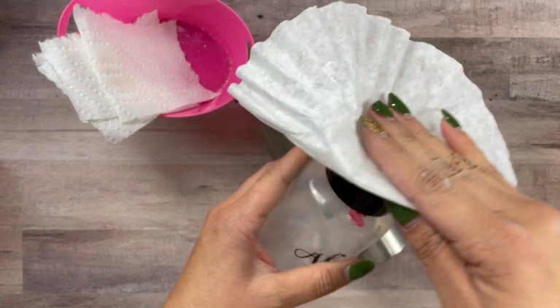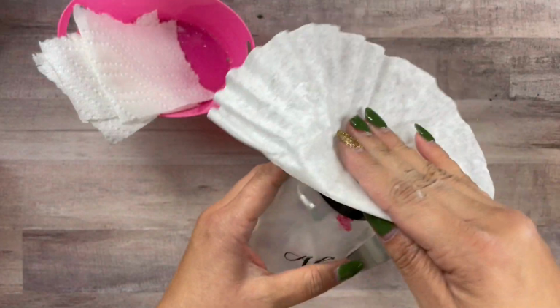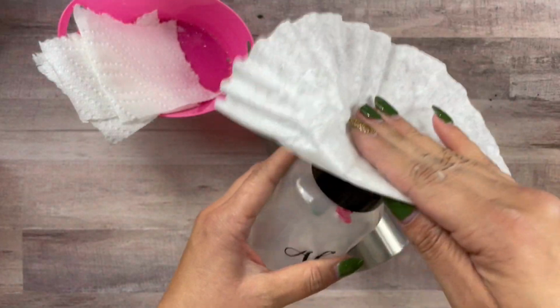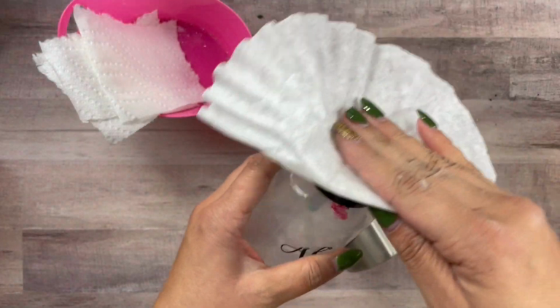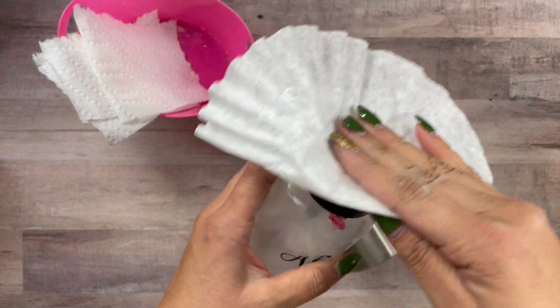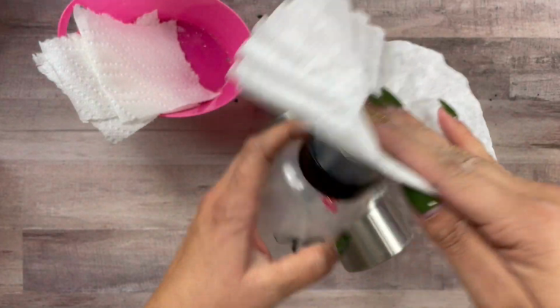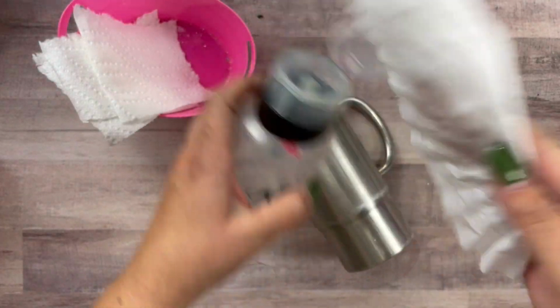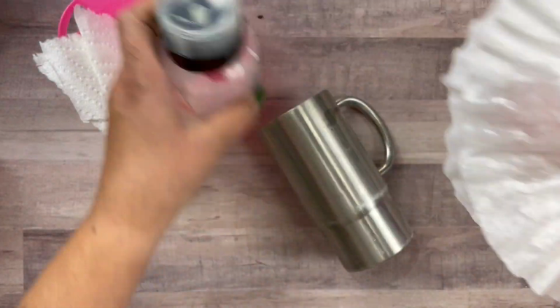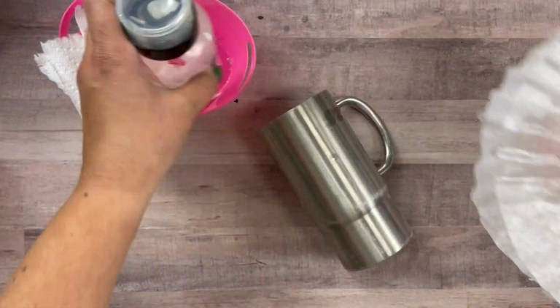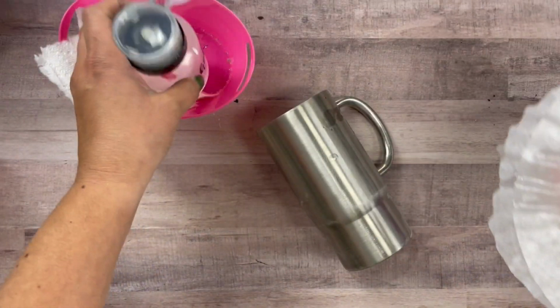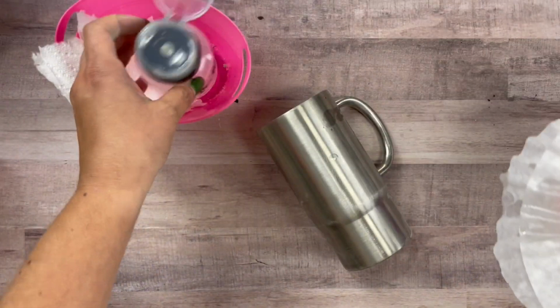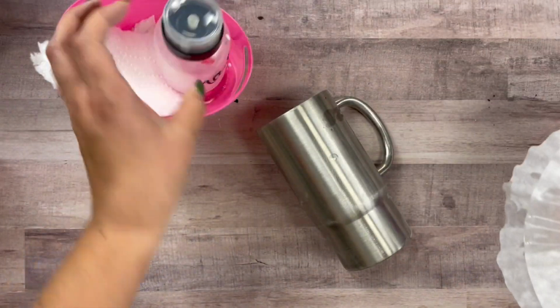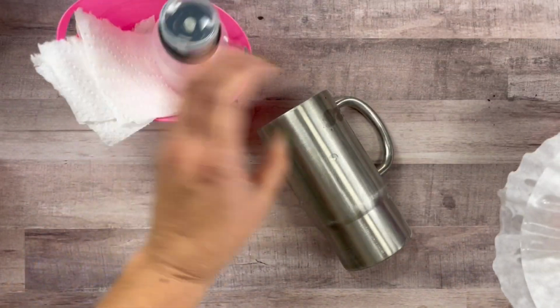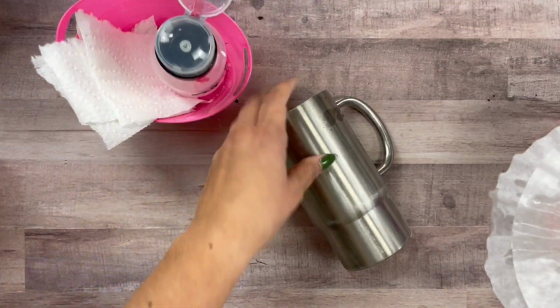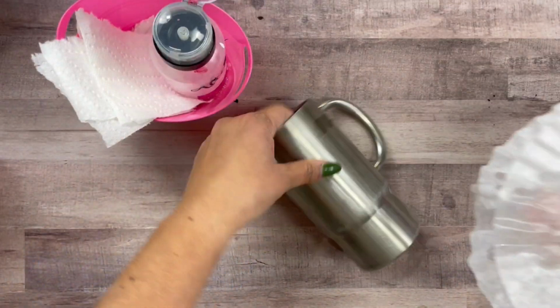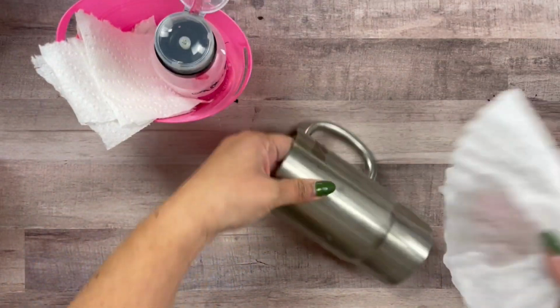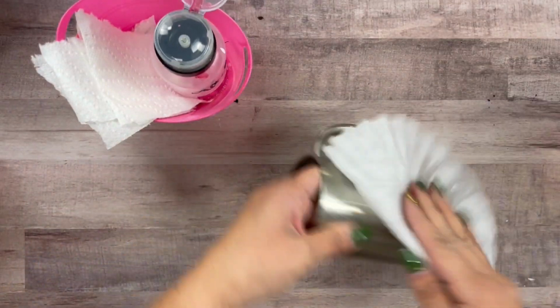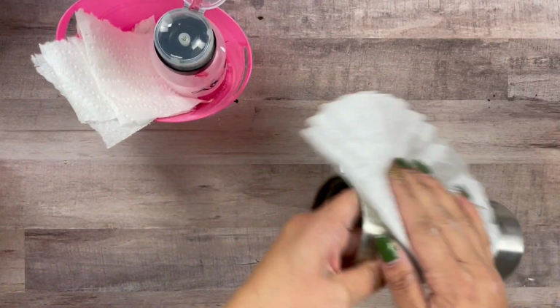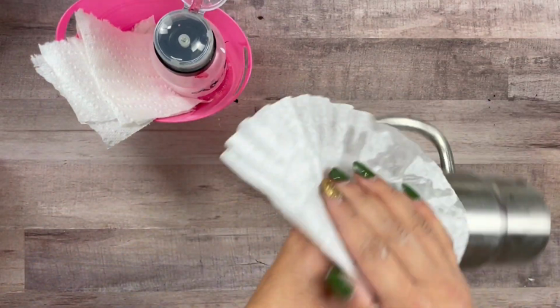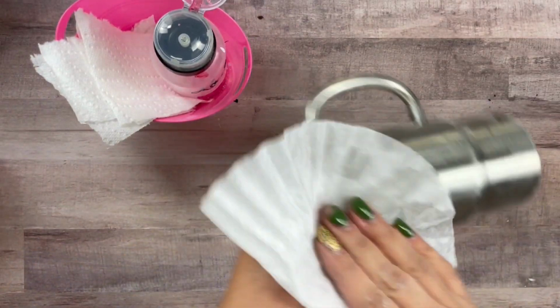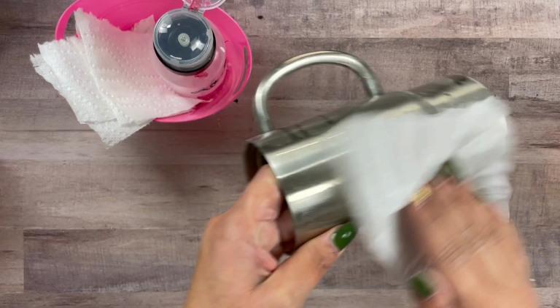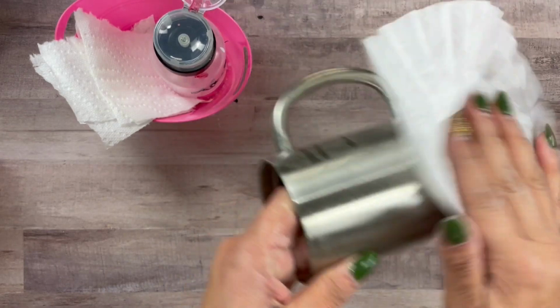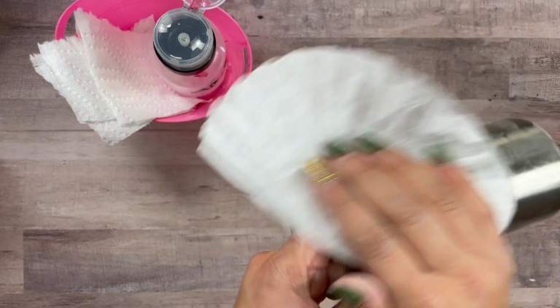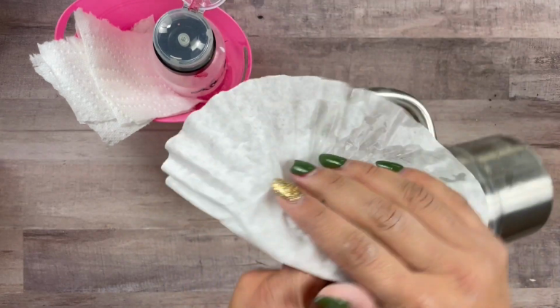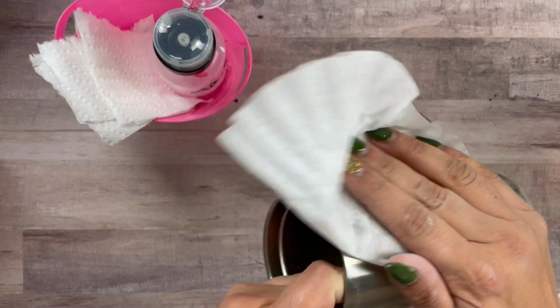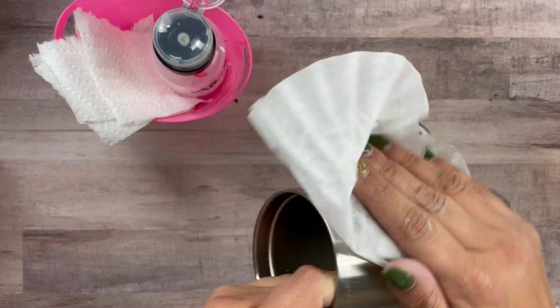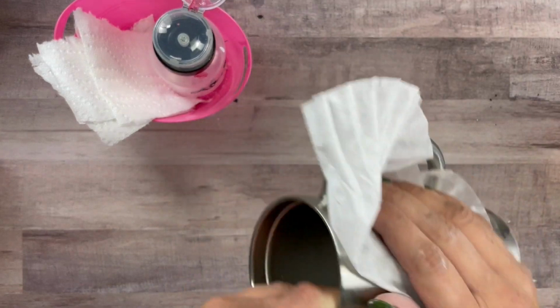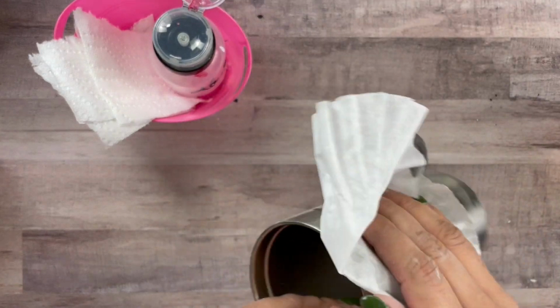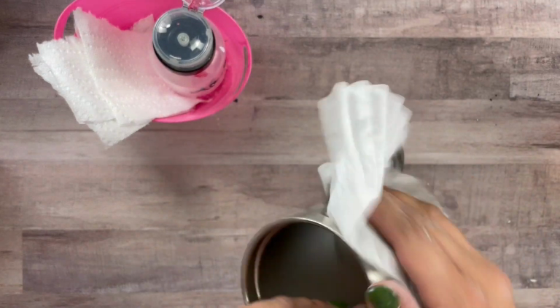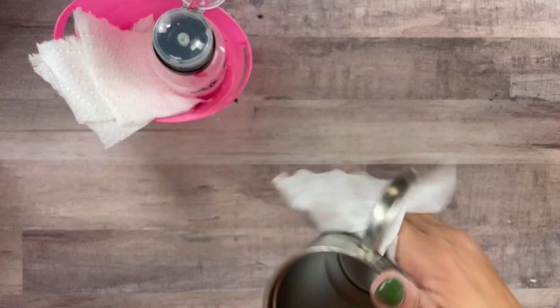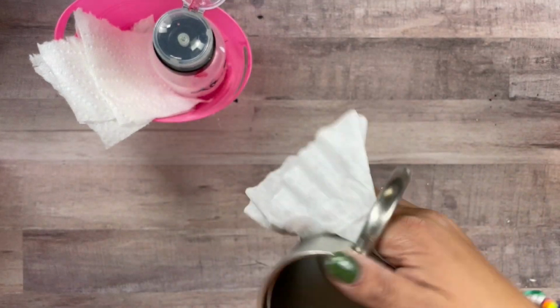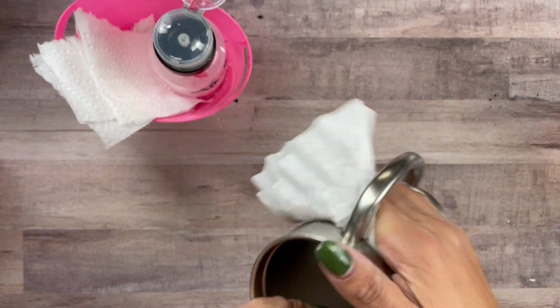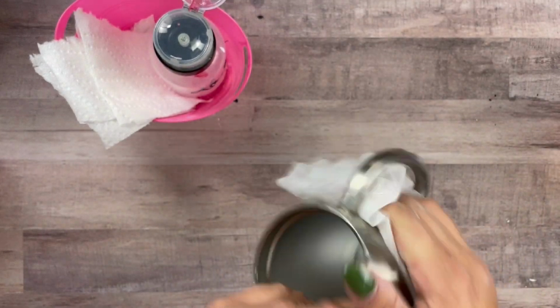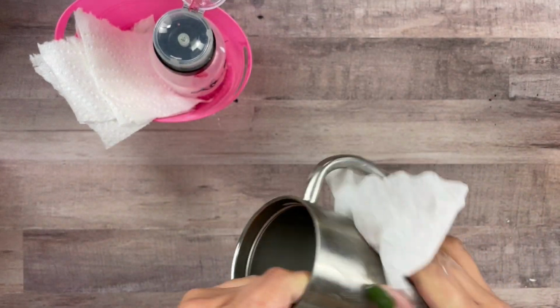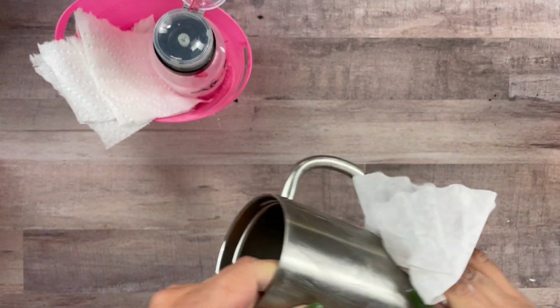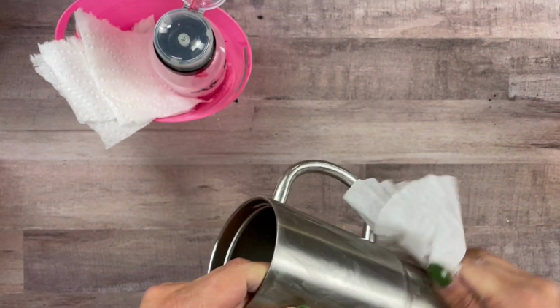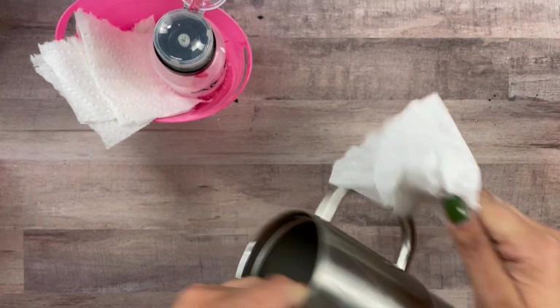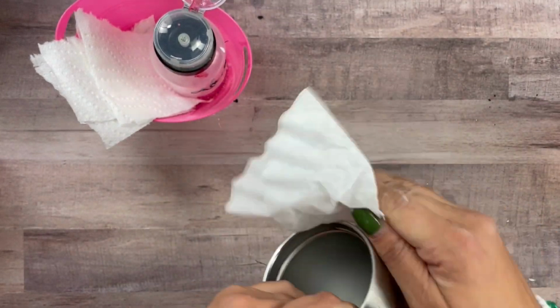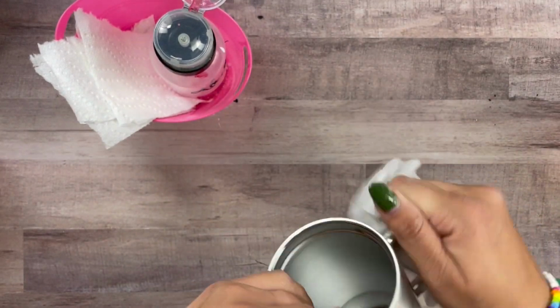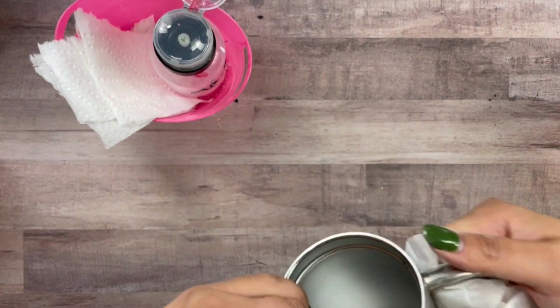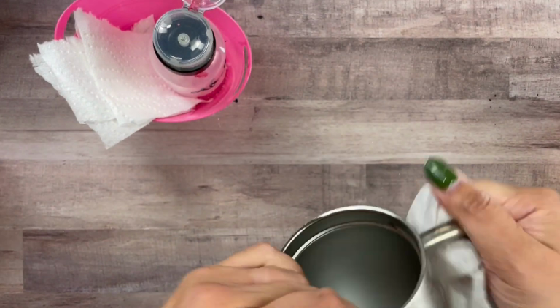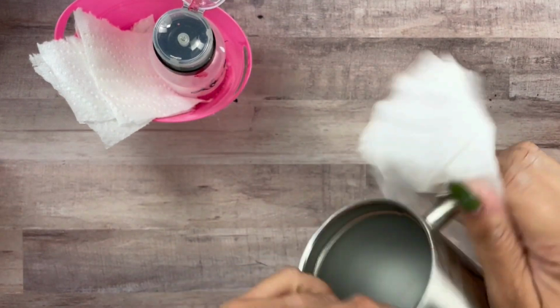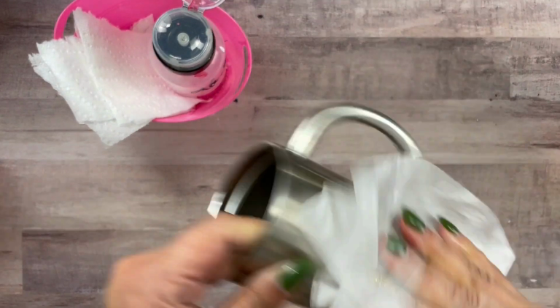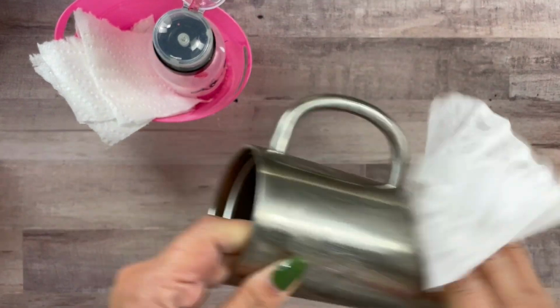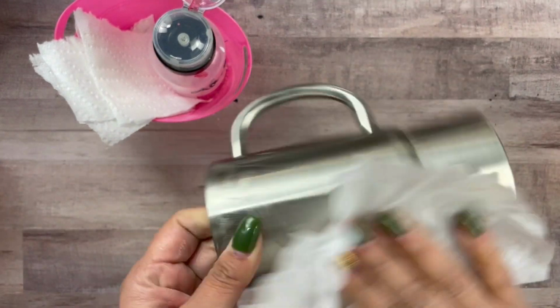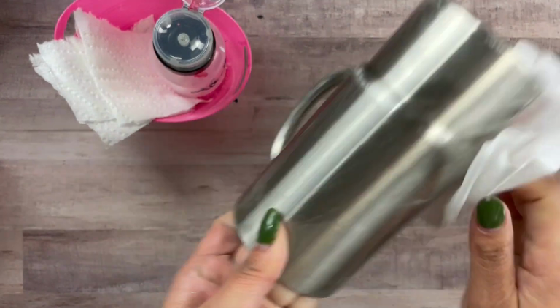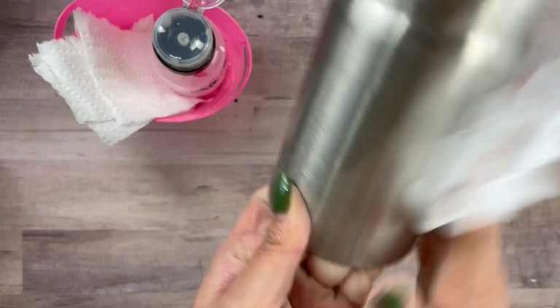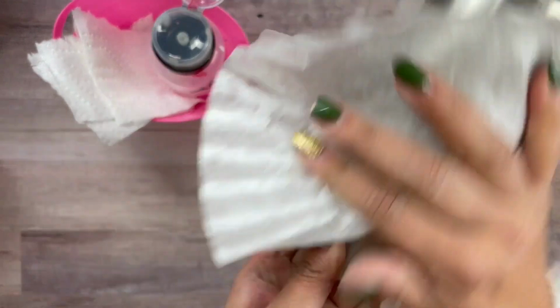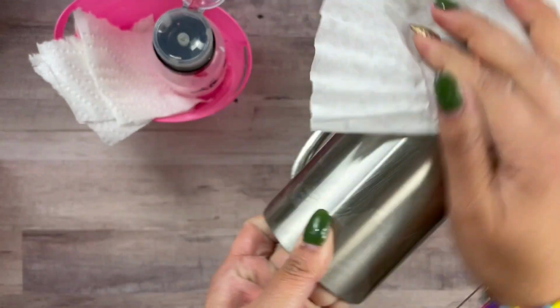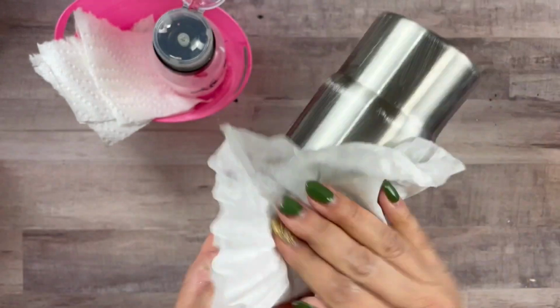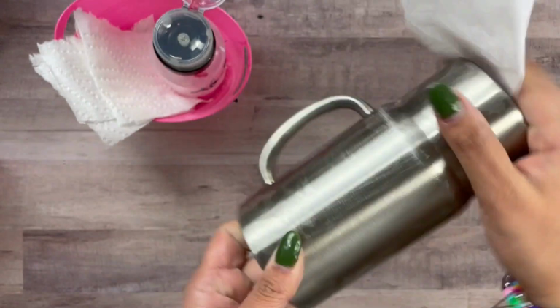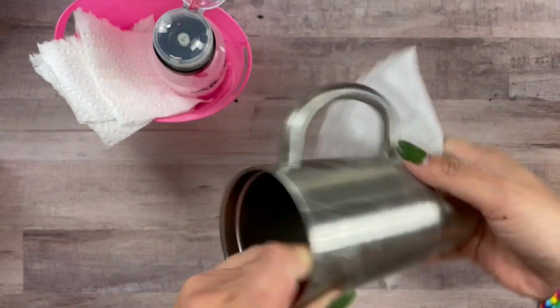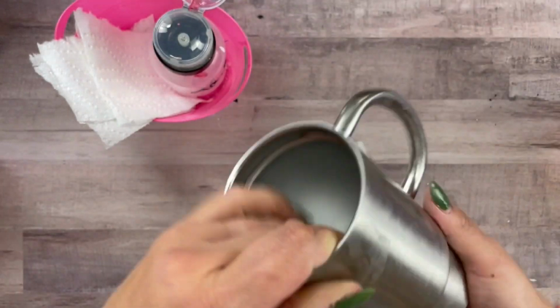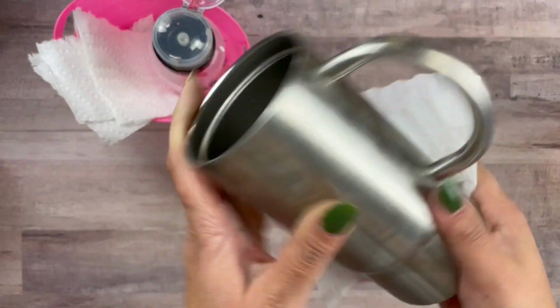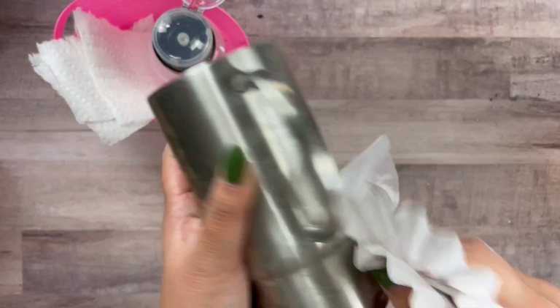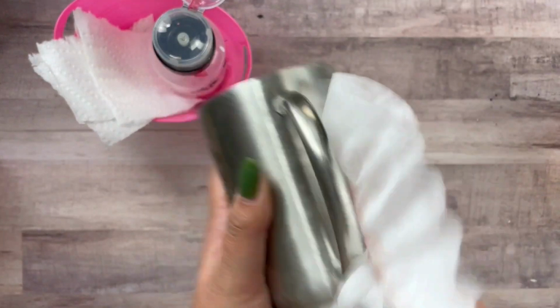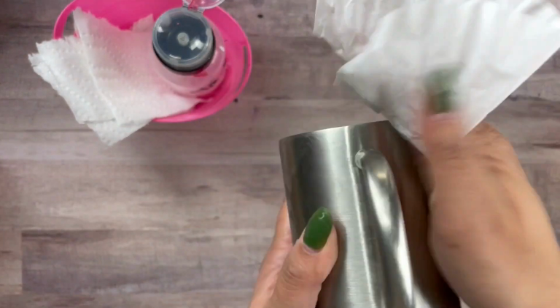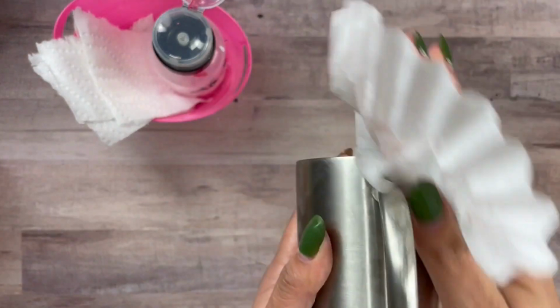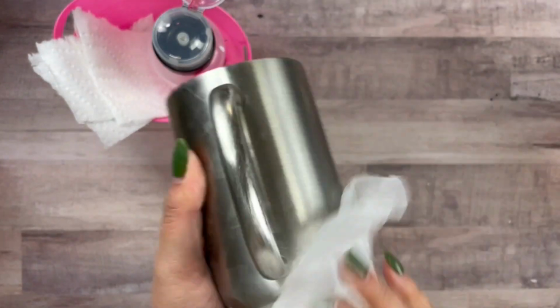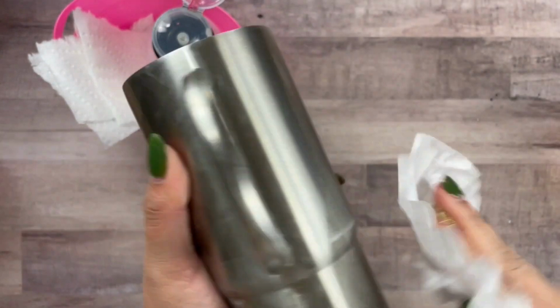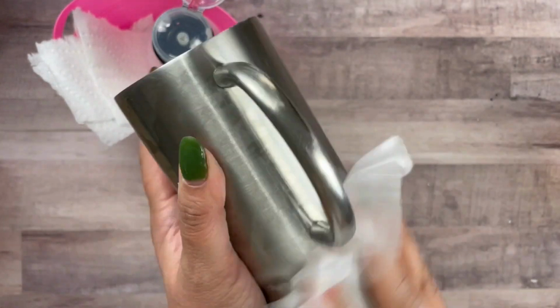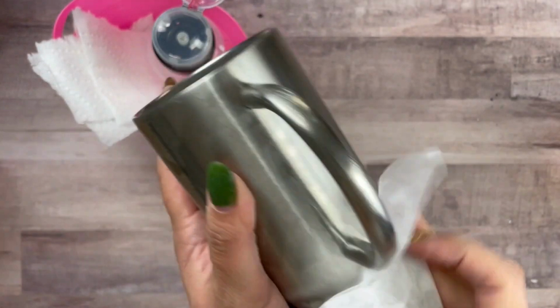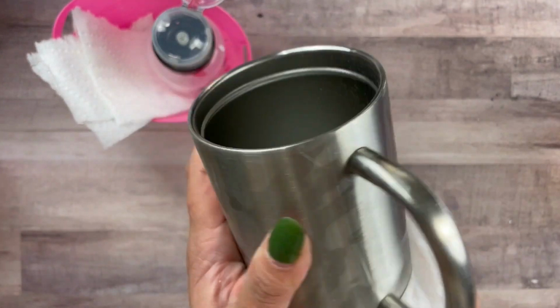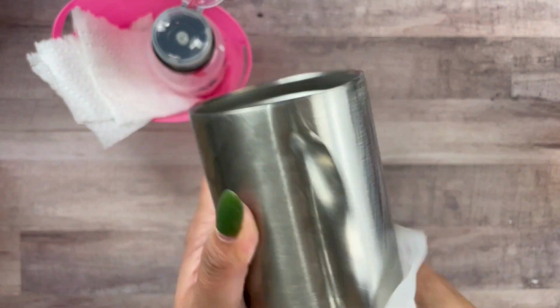After we're done sanding, I always like to use alcohol and a coffee filter just to clean off any of that debris.